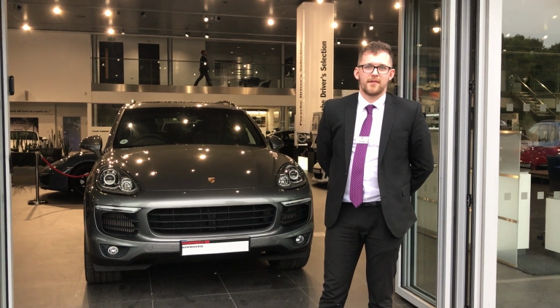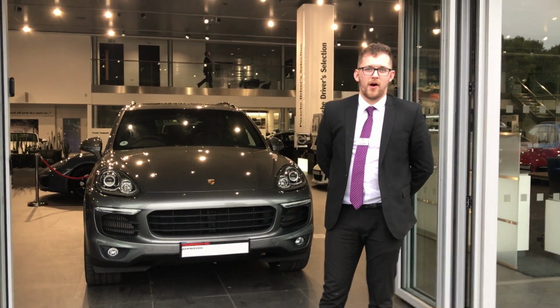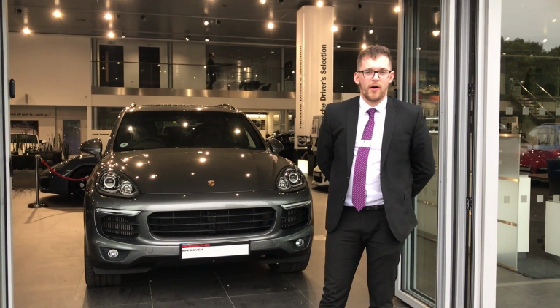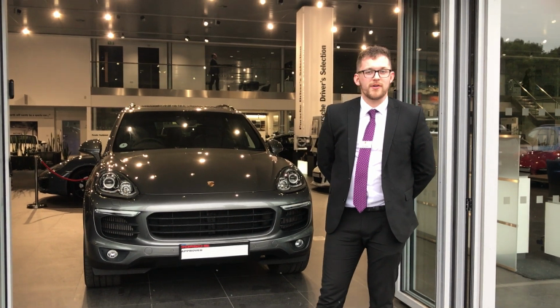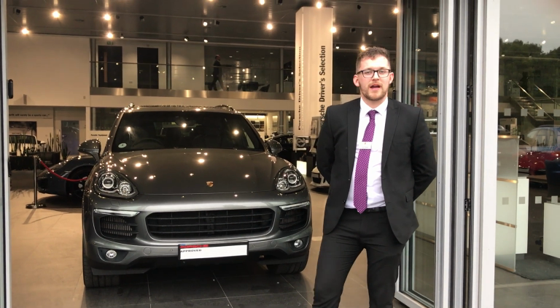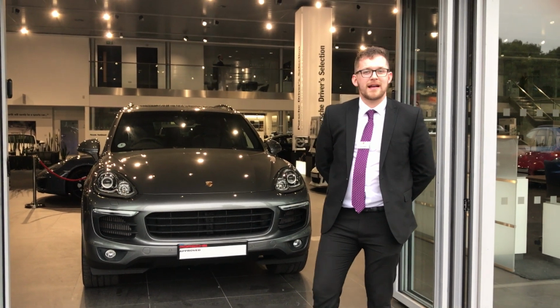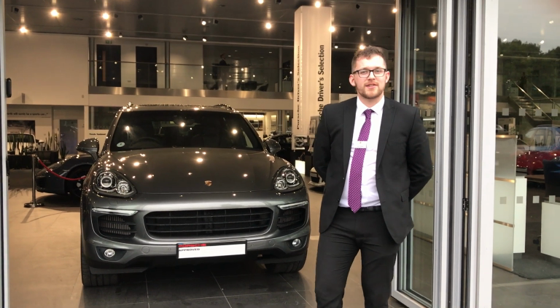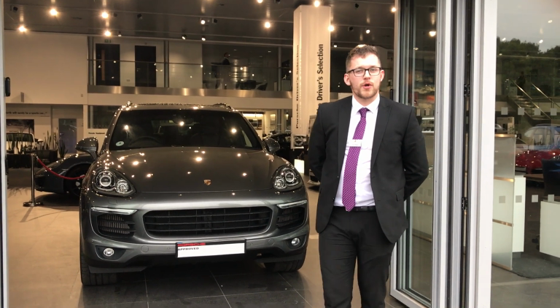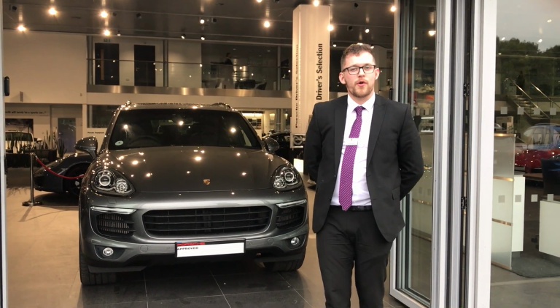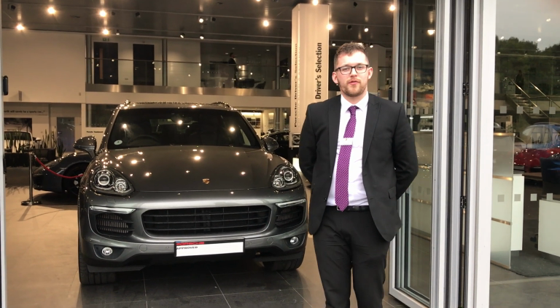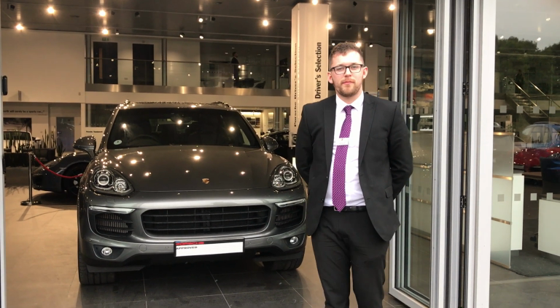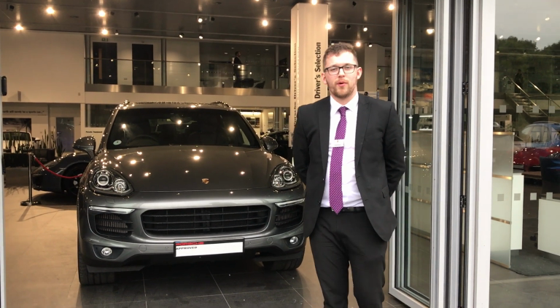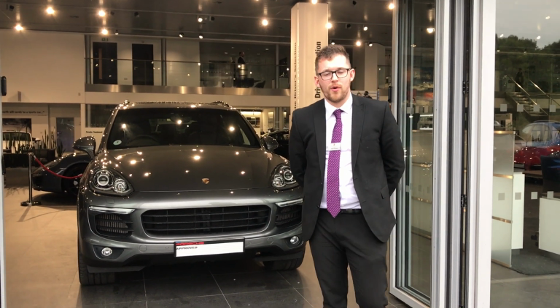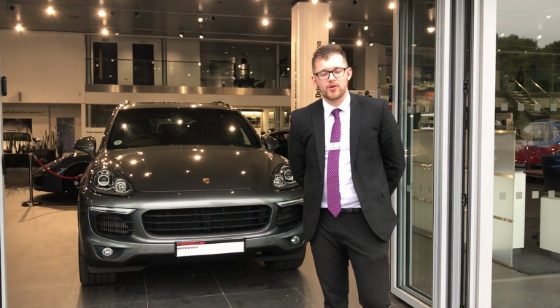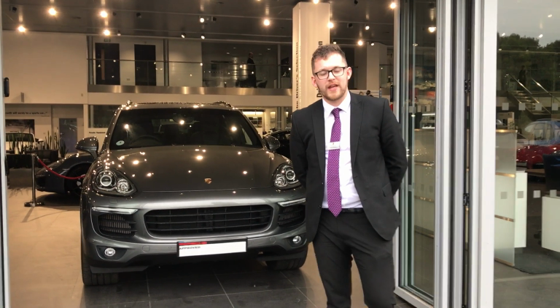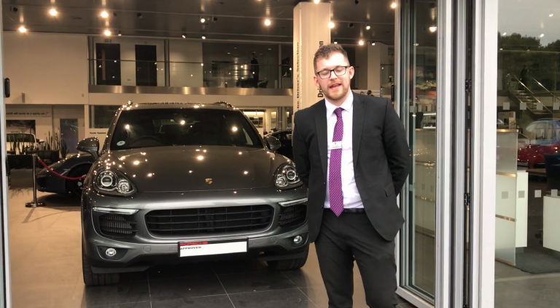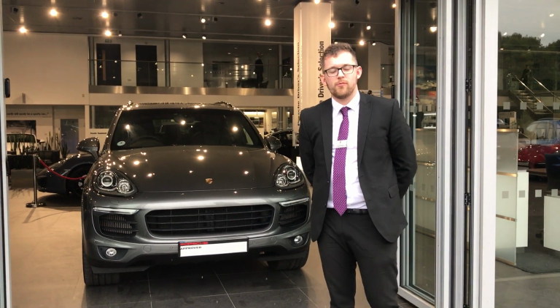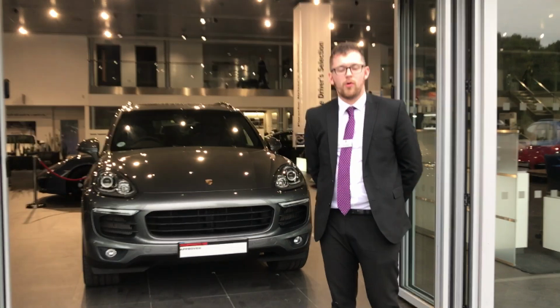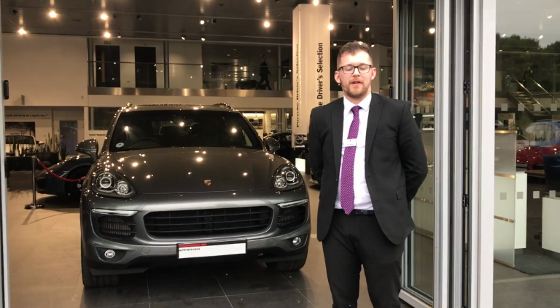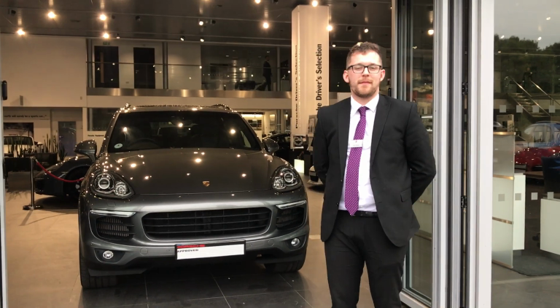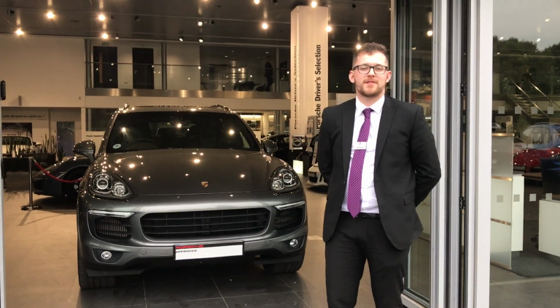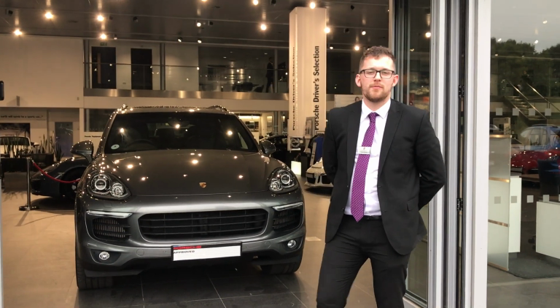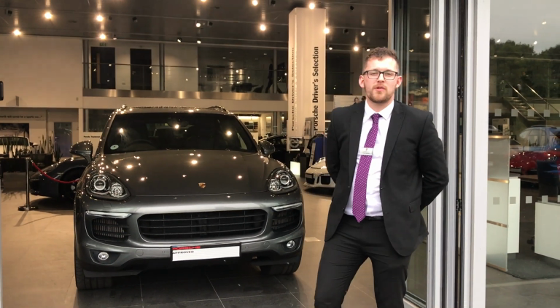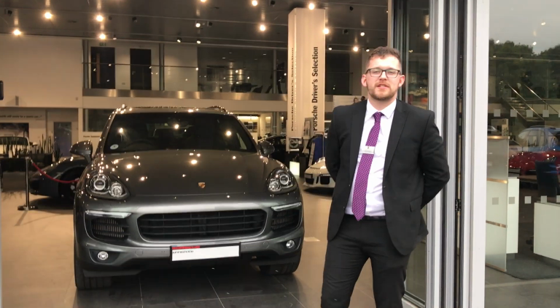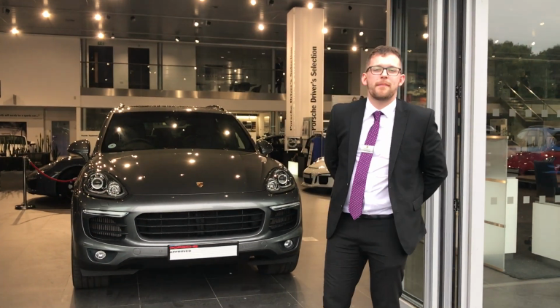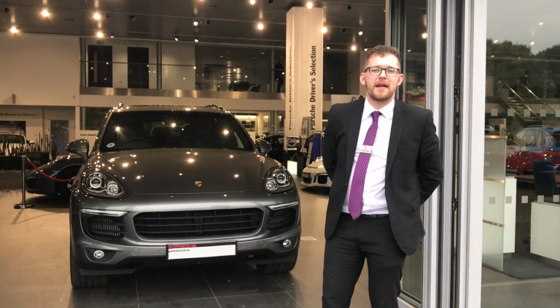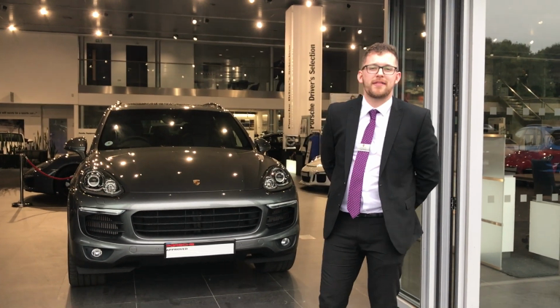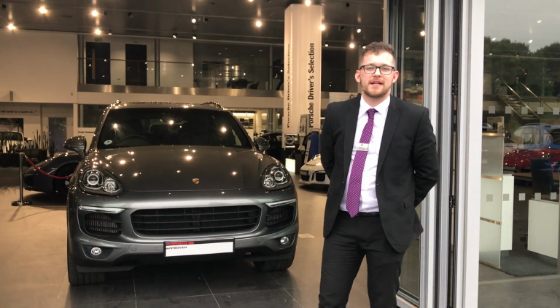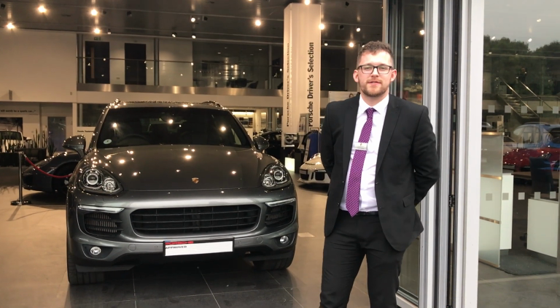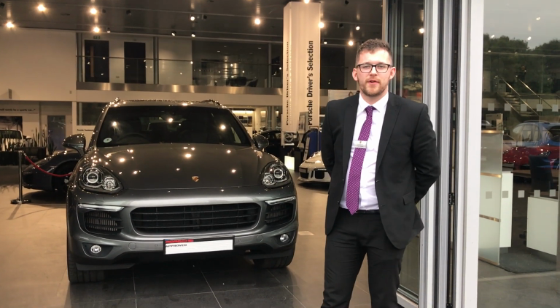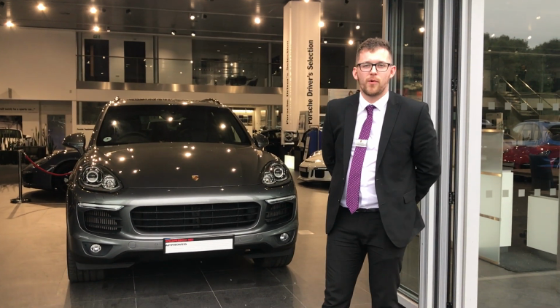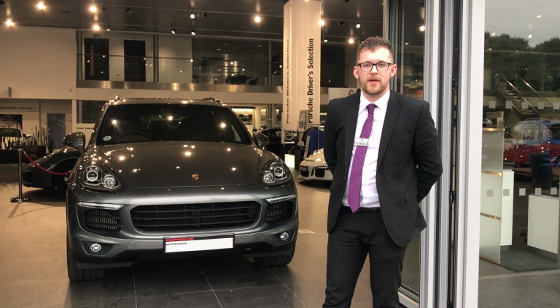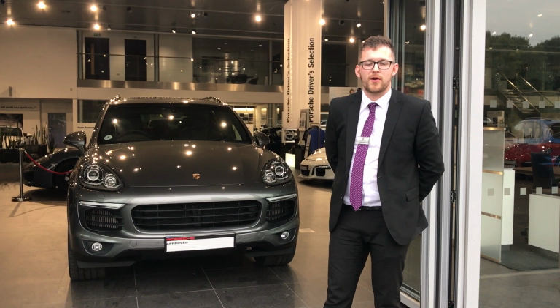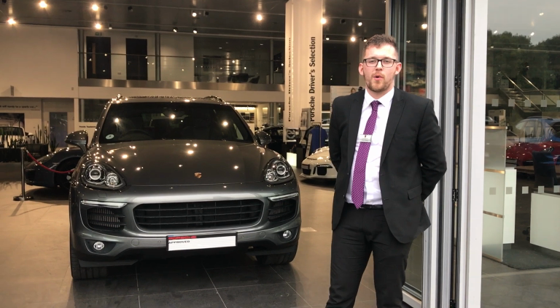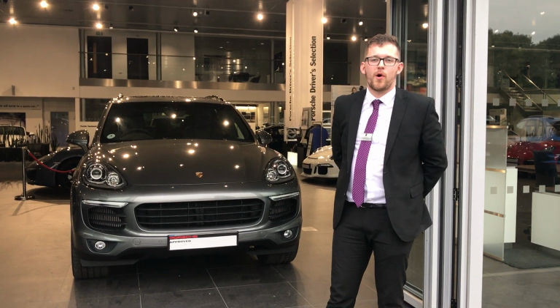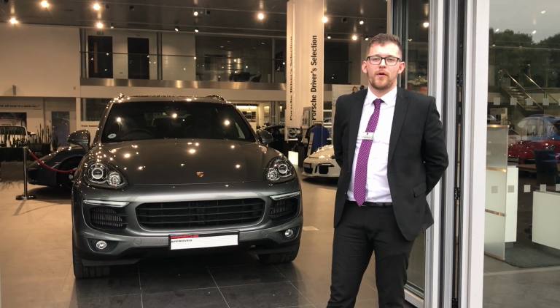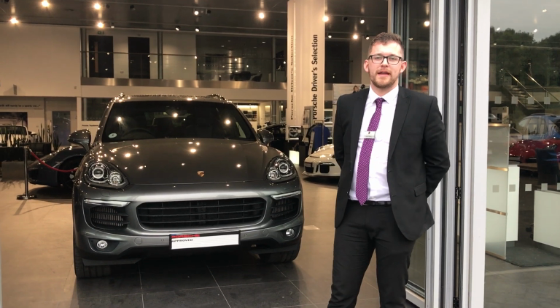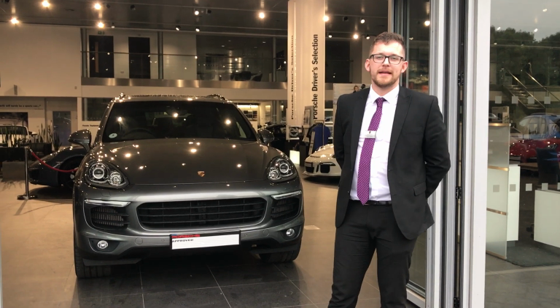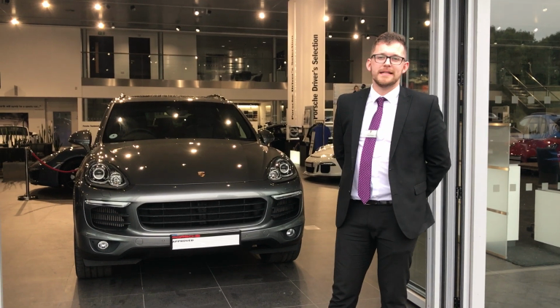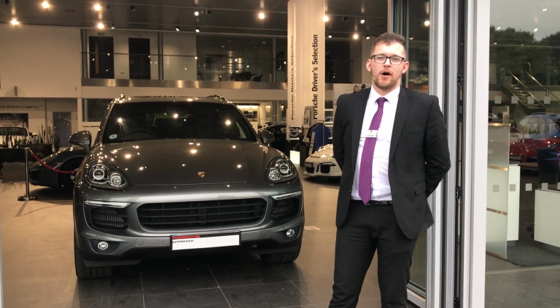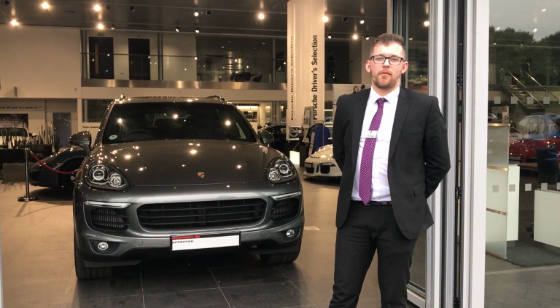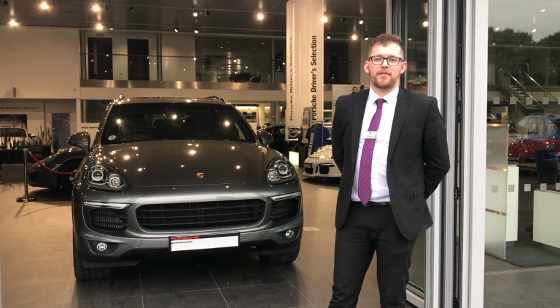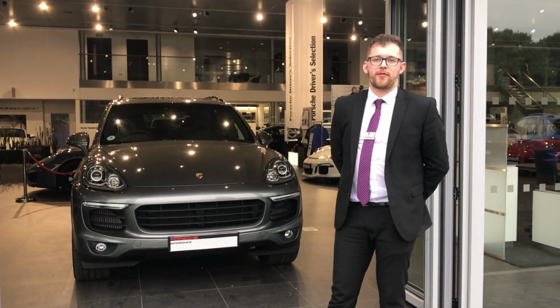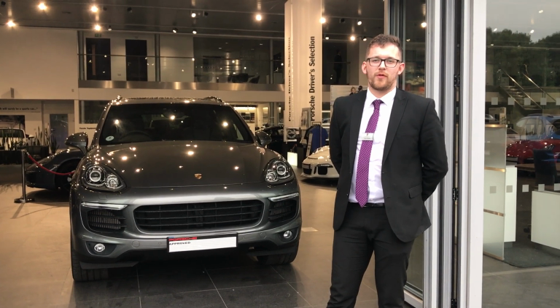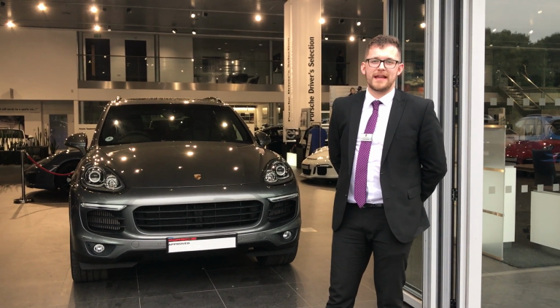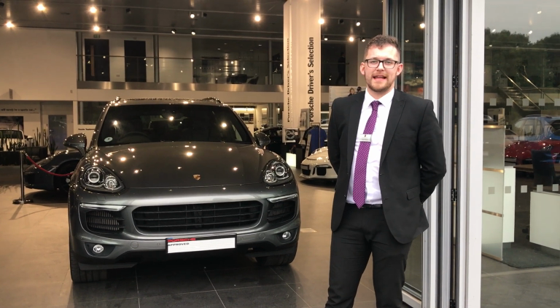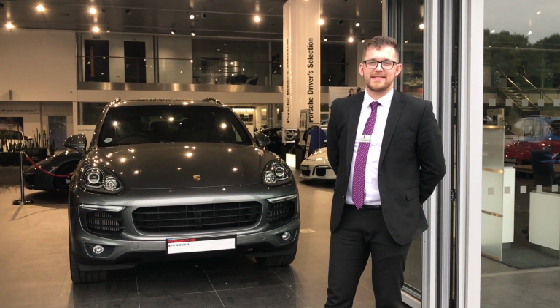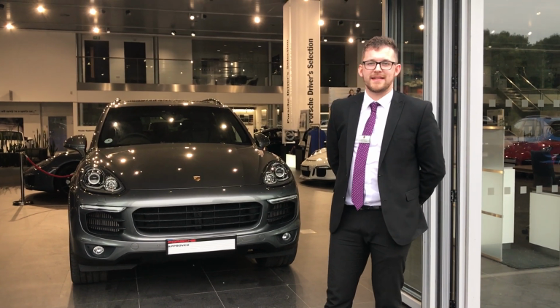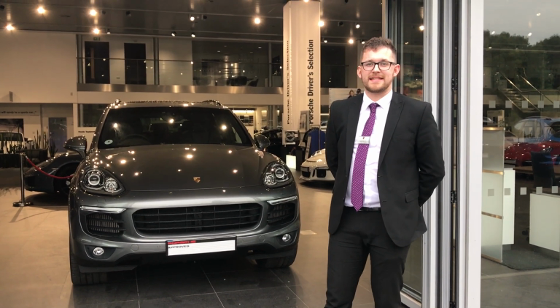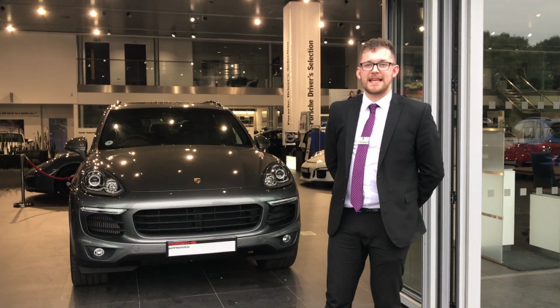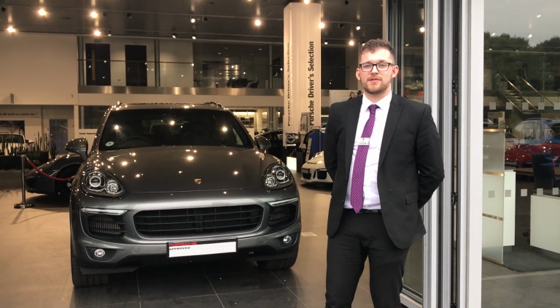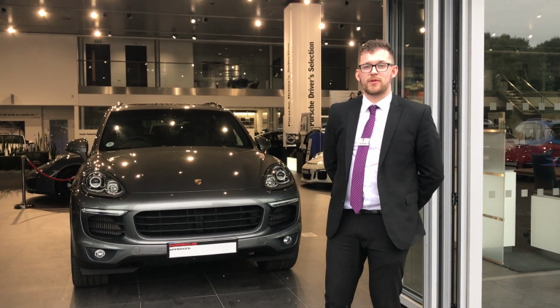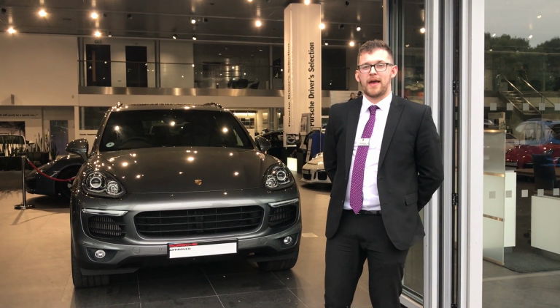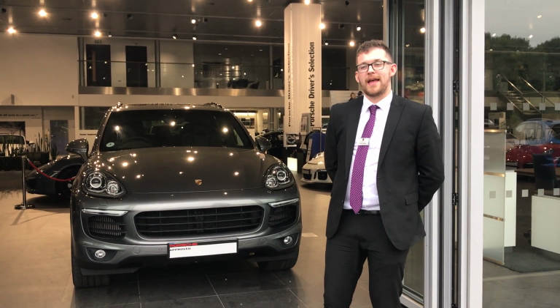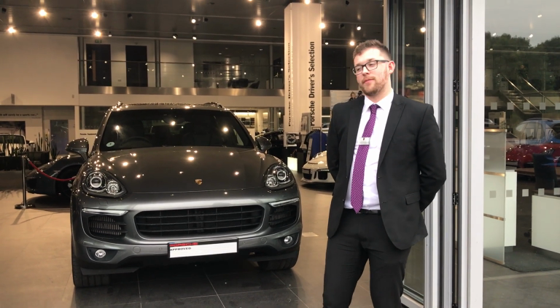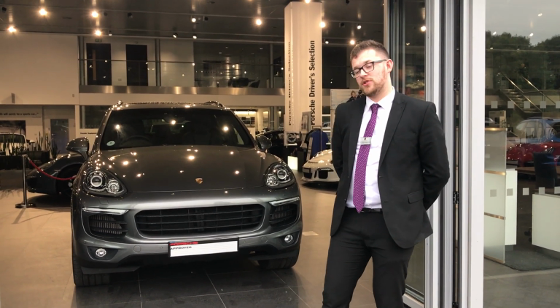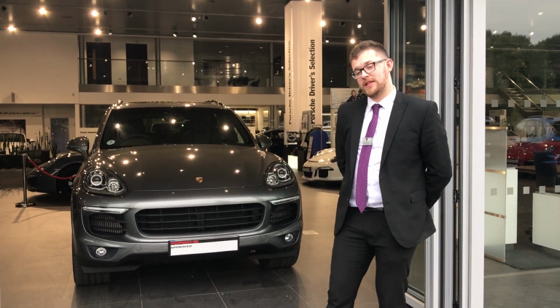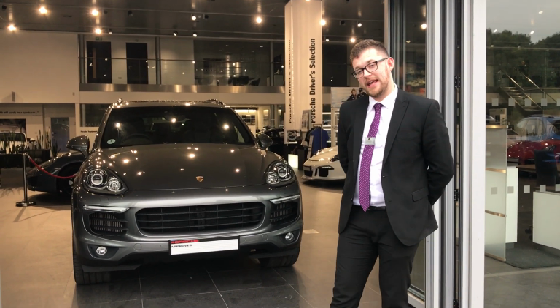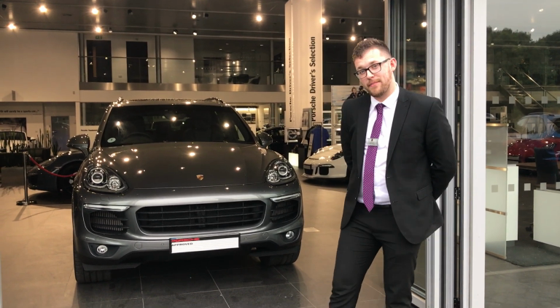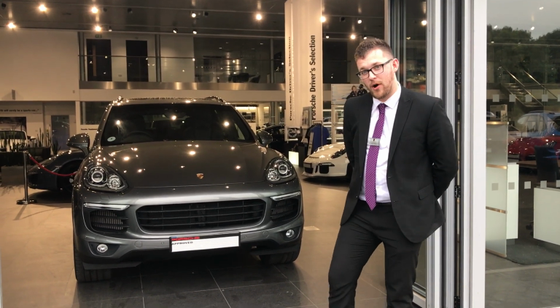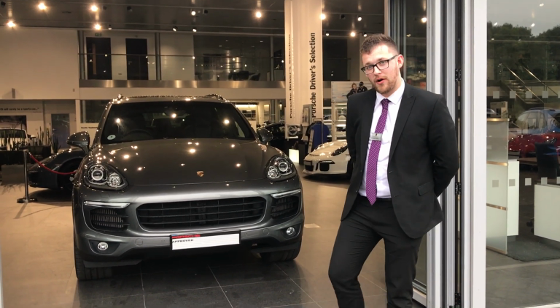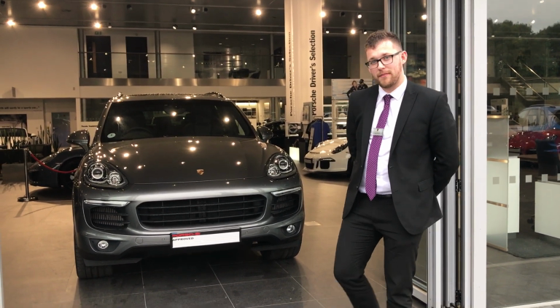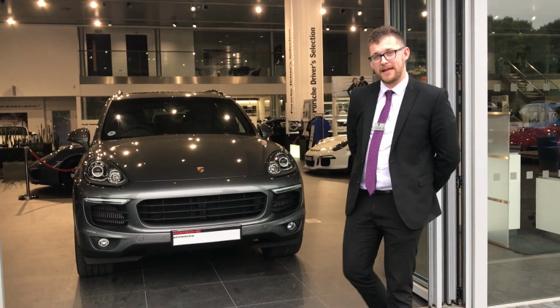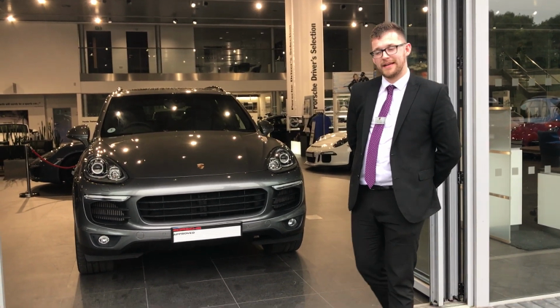Hi Jazz, it's Conor from Porsche in Wolverhampton. Once again, many thanks for your inquiry on the 3 litre diesel Cayenne which is here behind me.